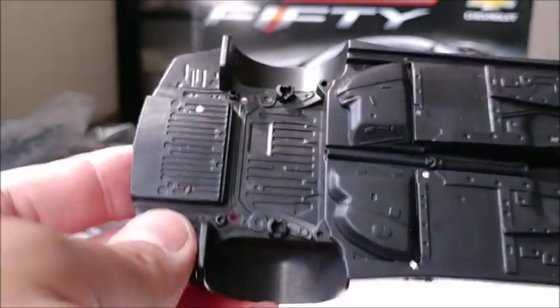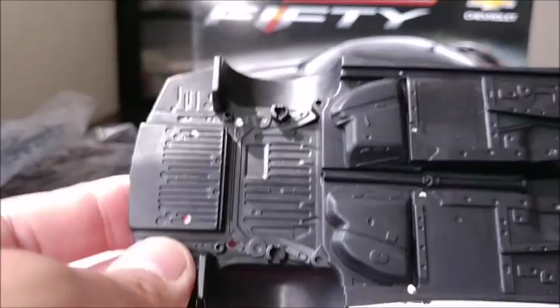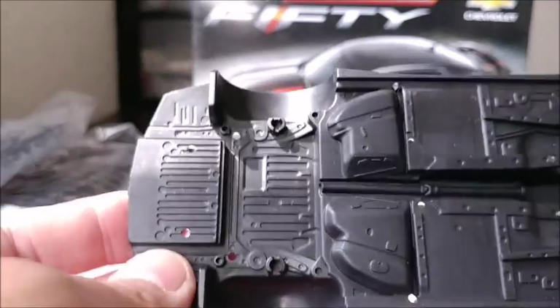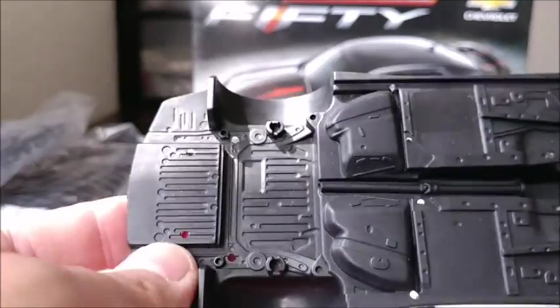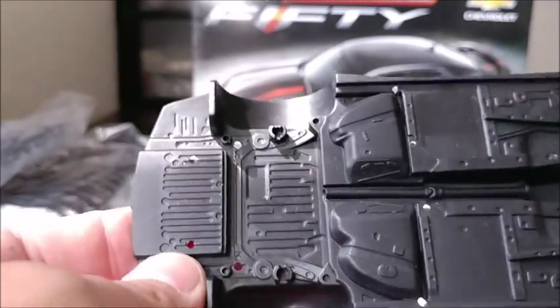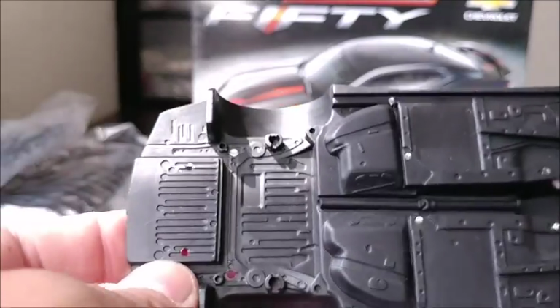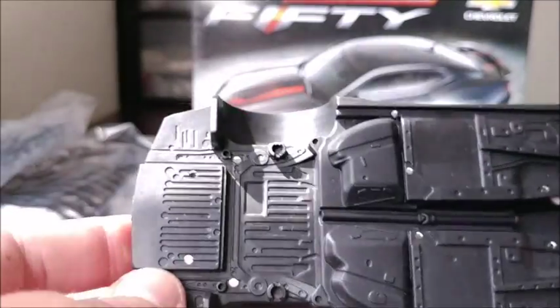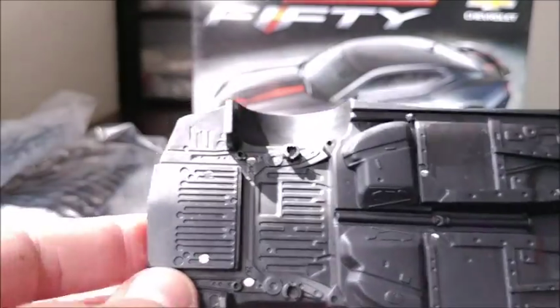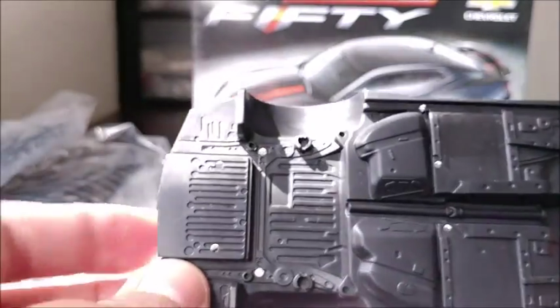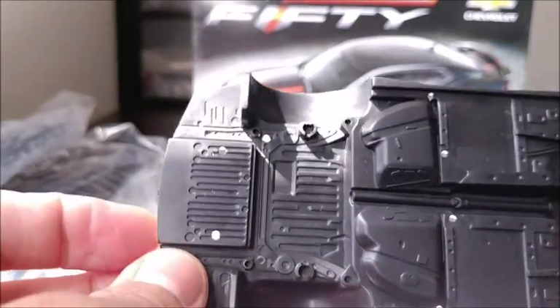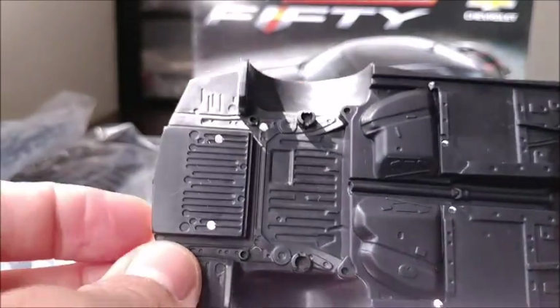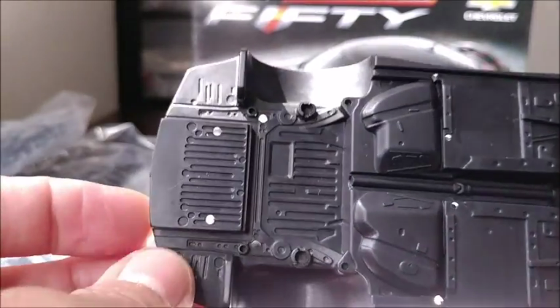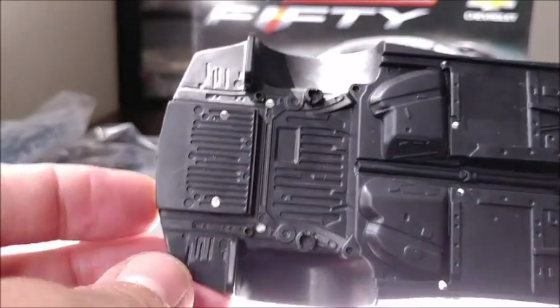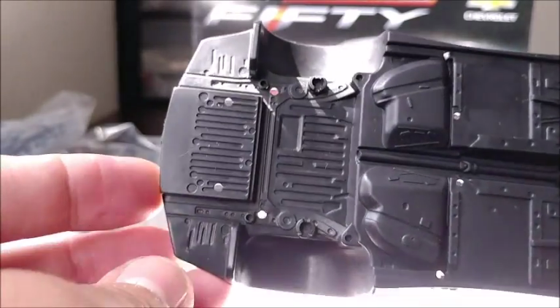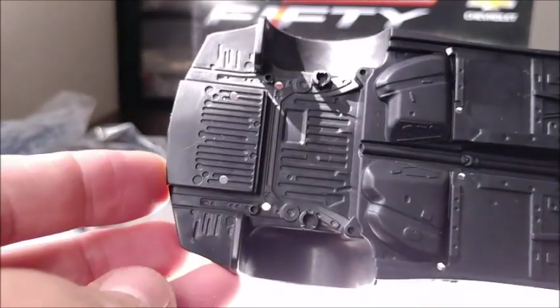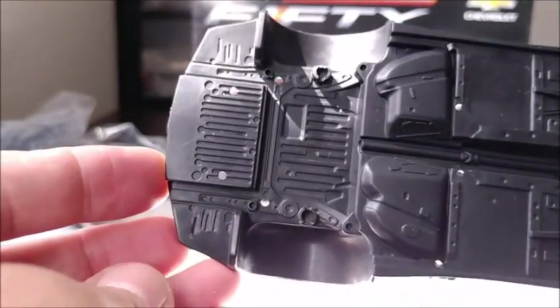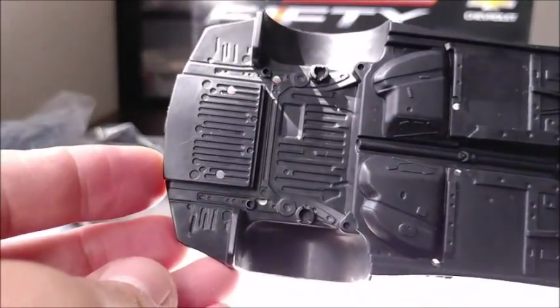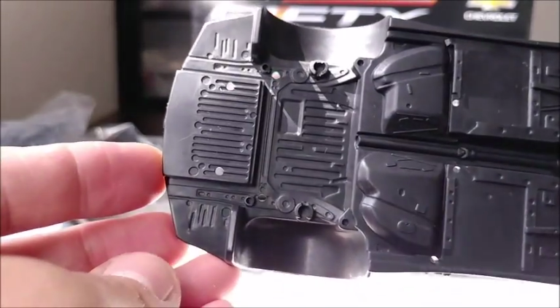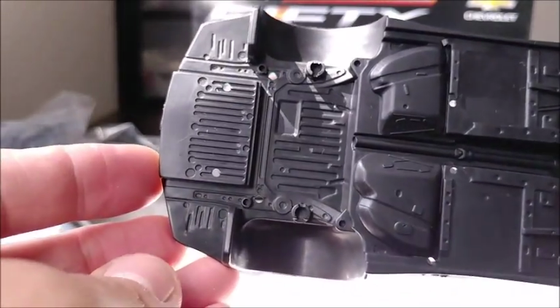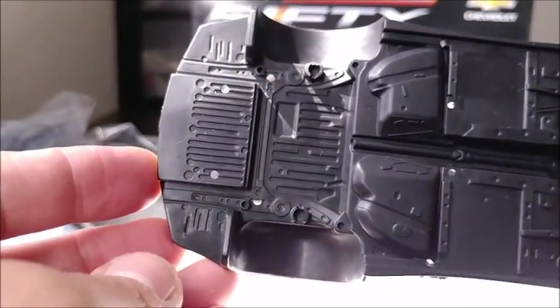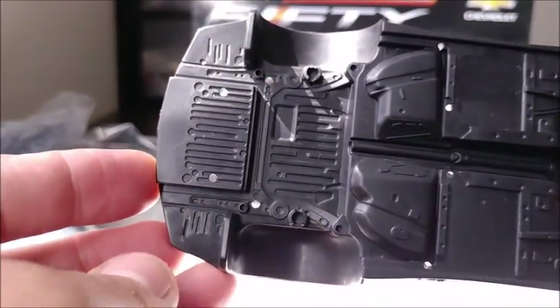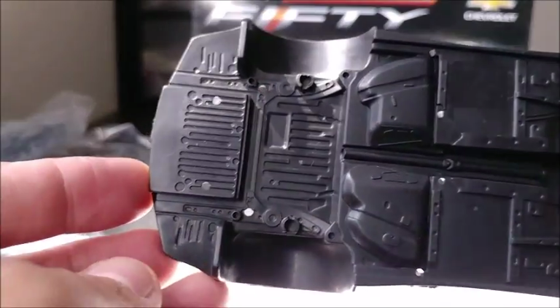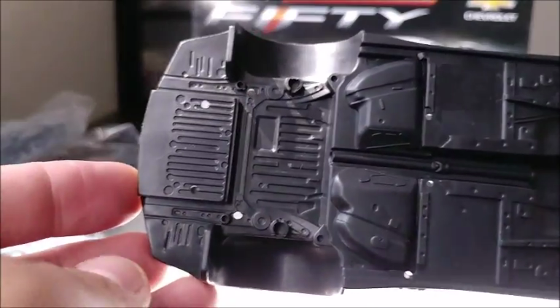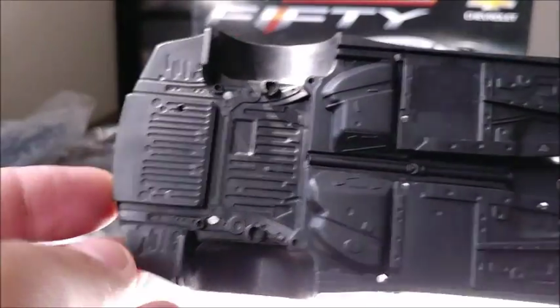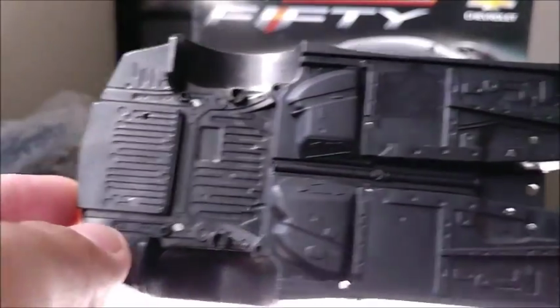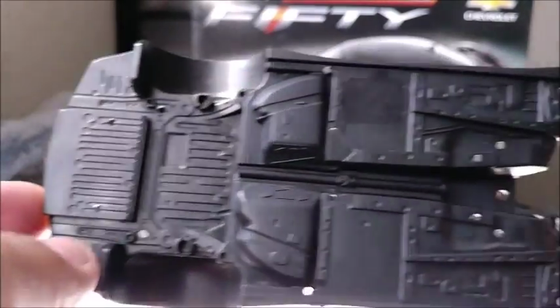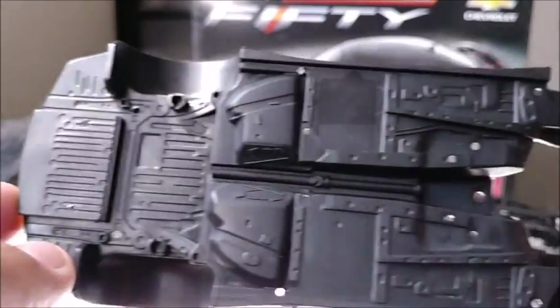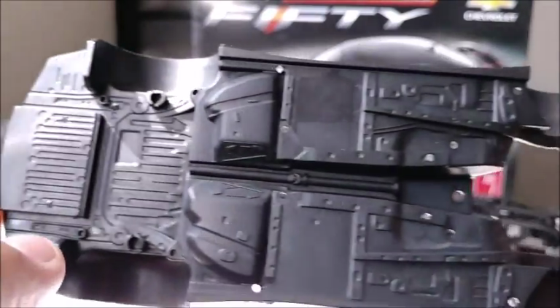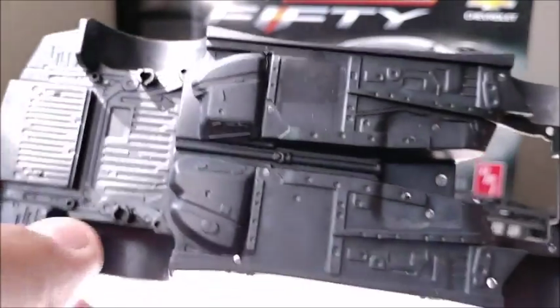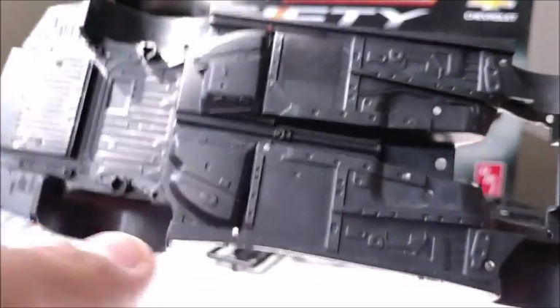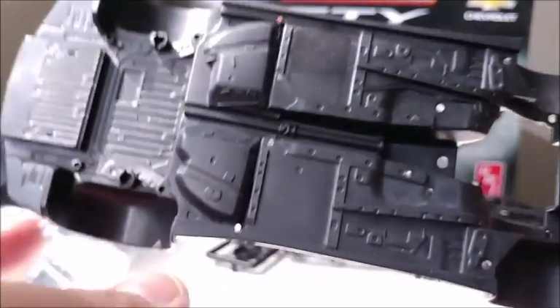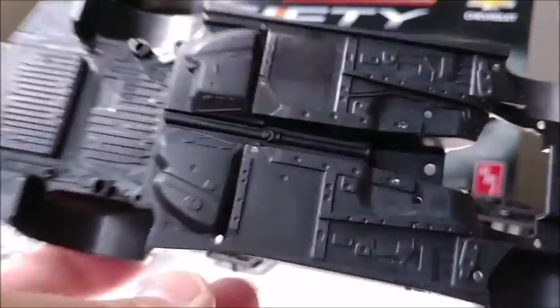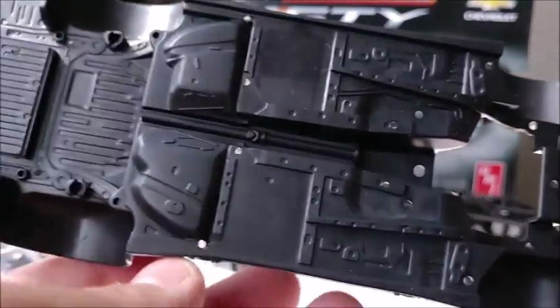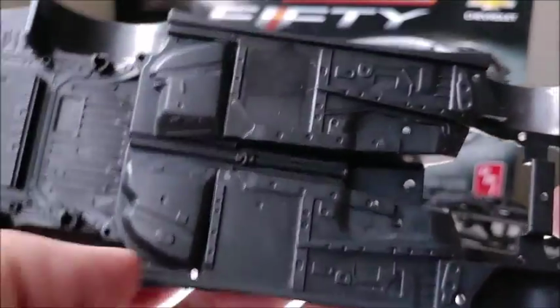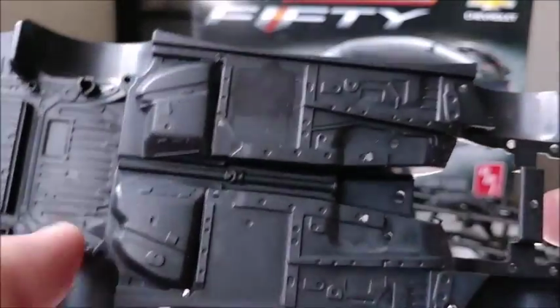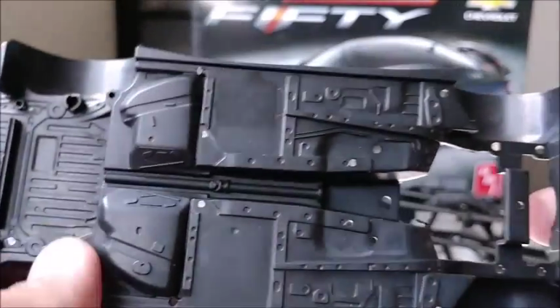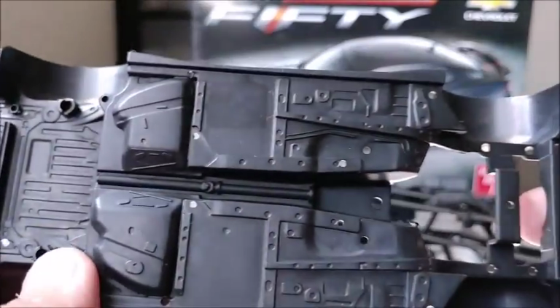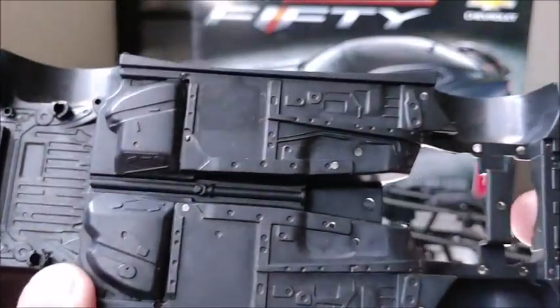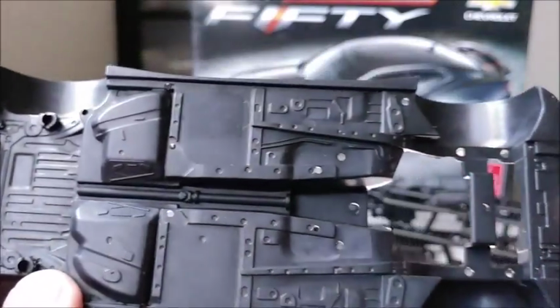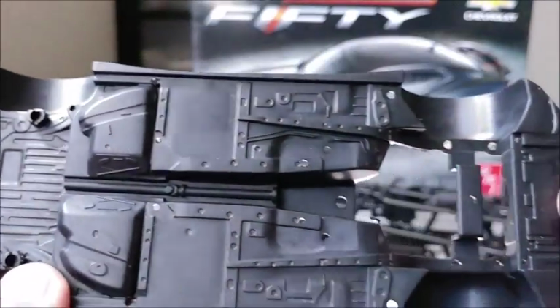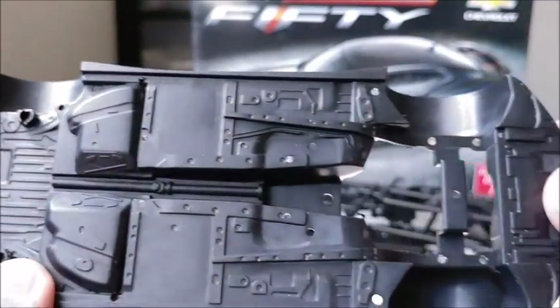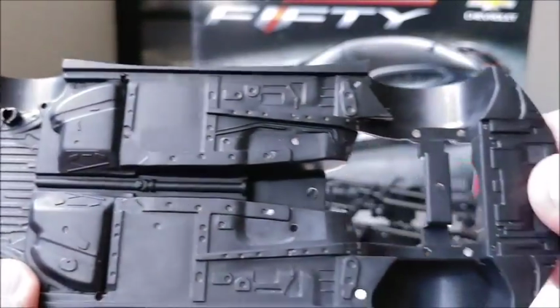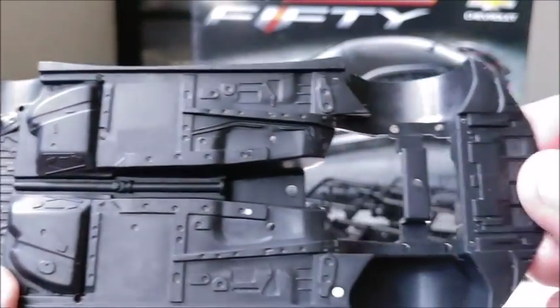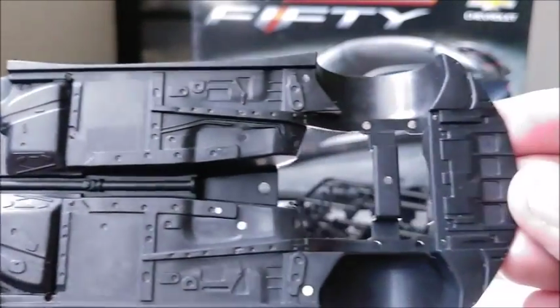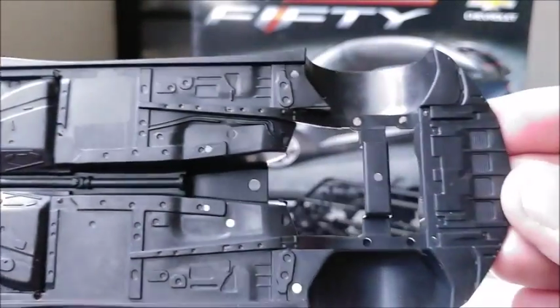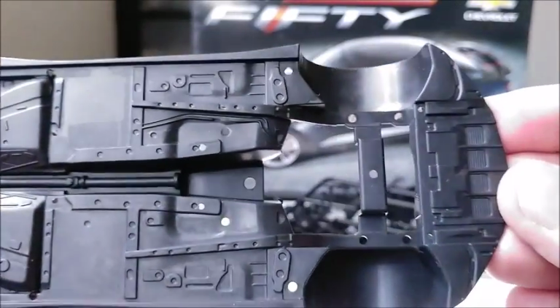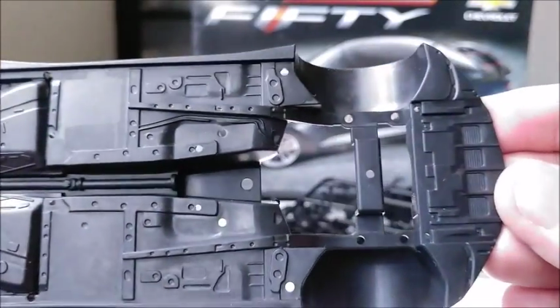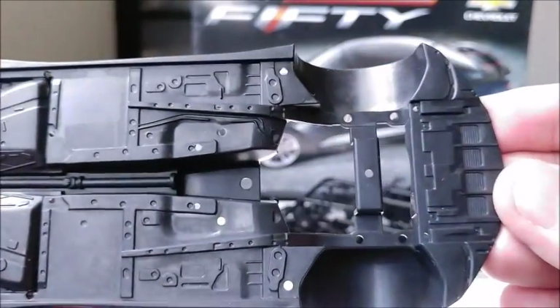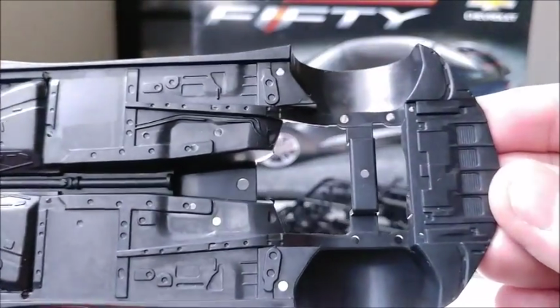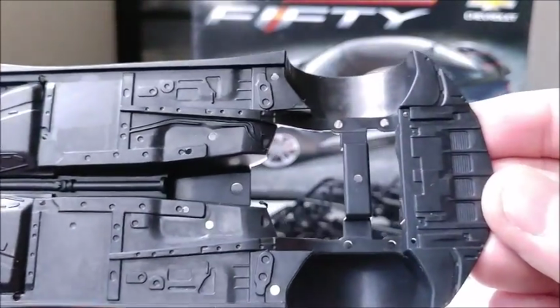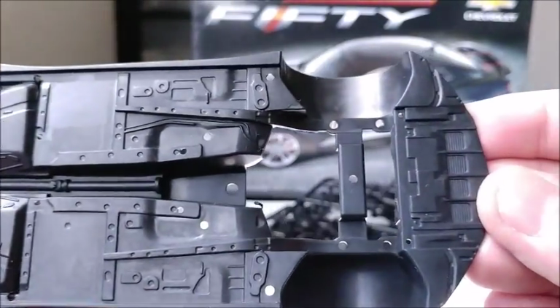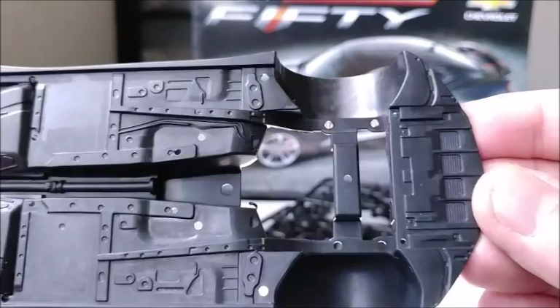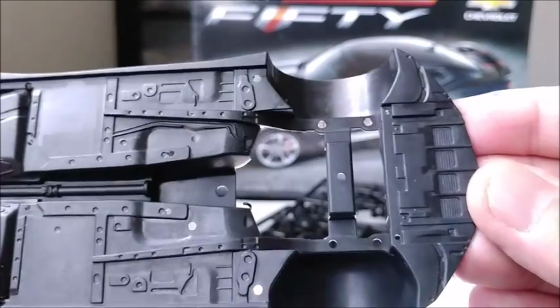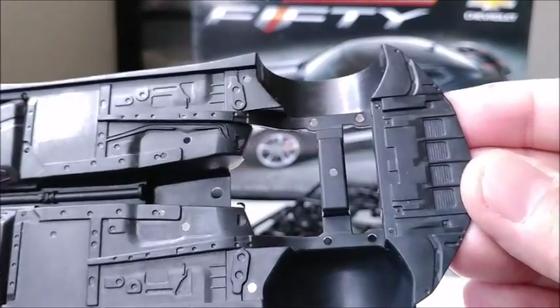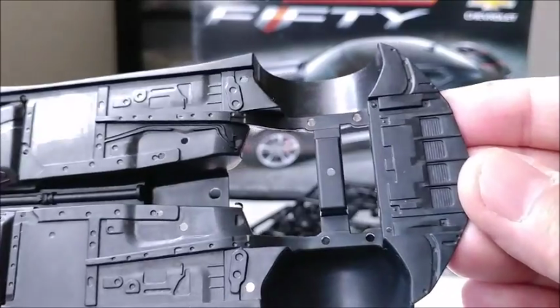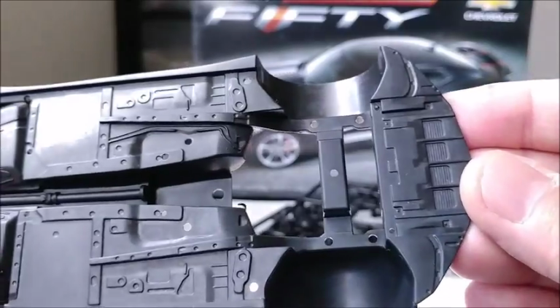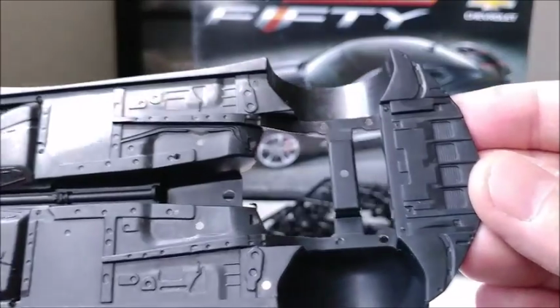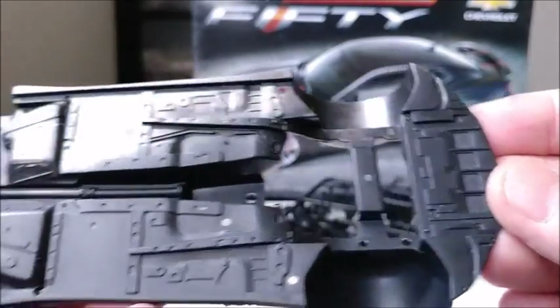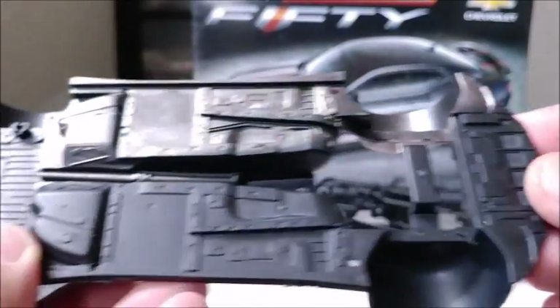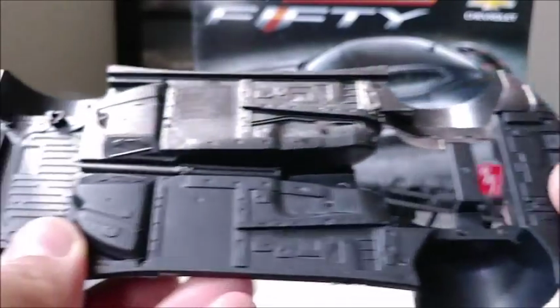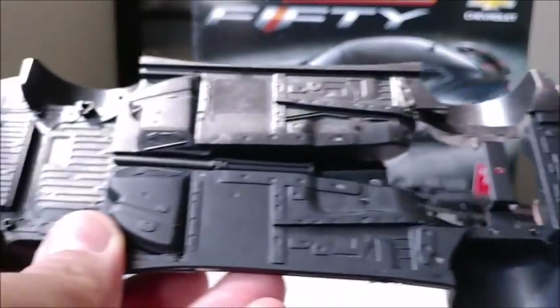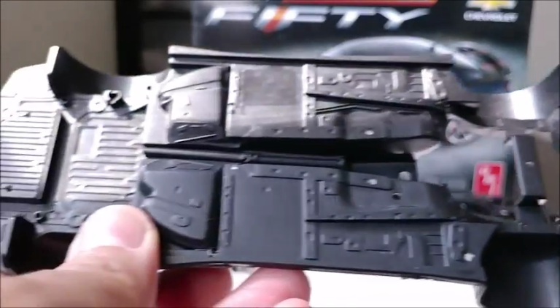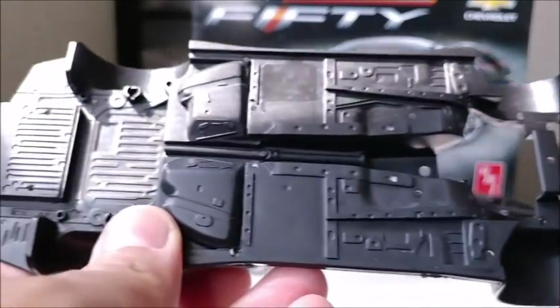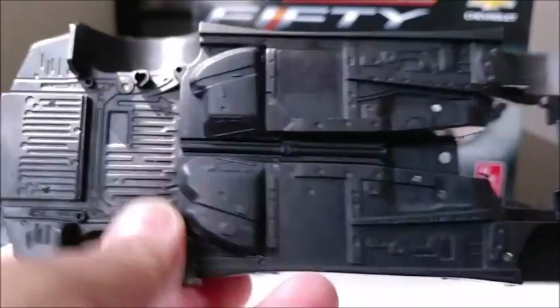Moving on, the chassis doesn't have much going on on top — it is molded in black. But underneath you've got a lot of detail going on, just as you would with the real thing. Very nicely done.